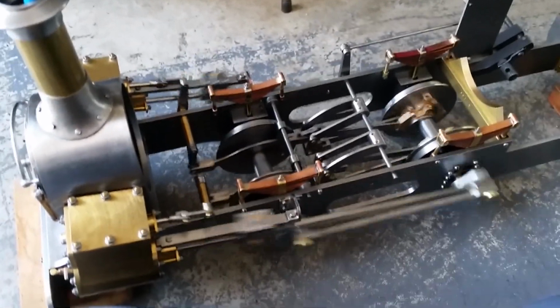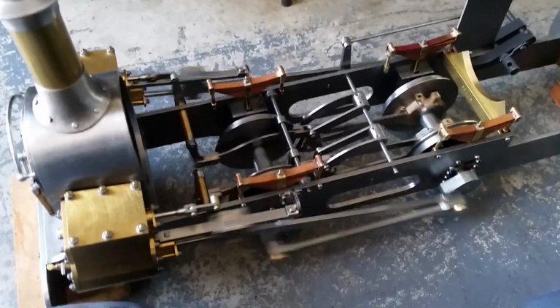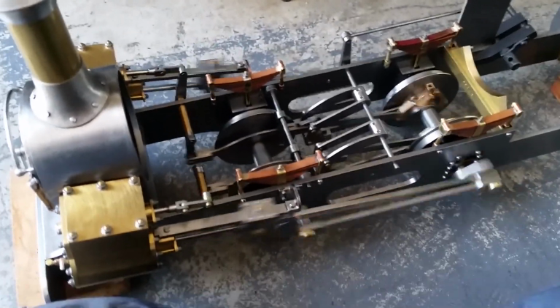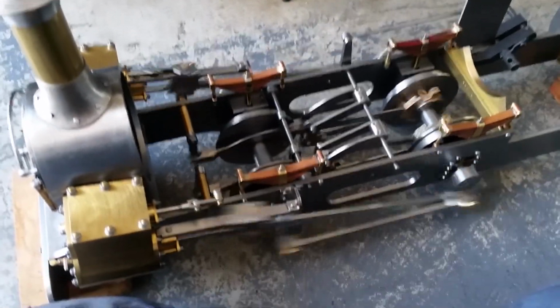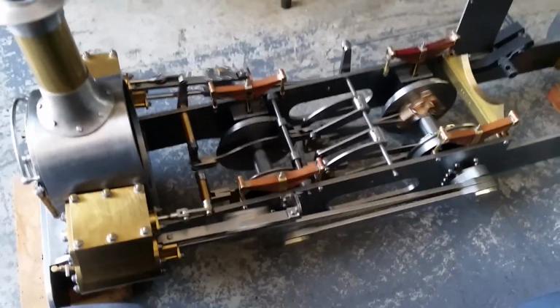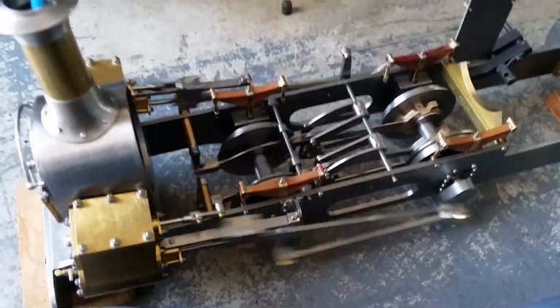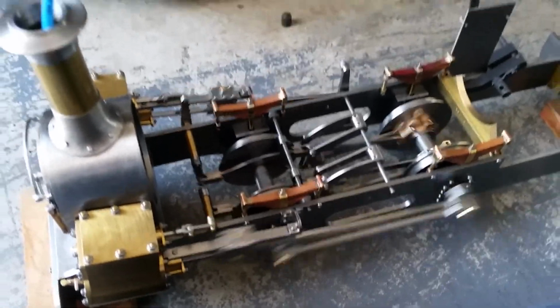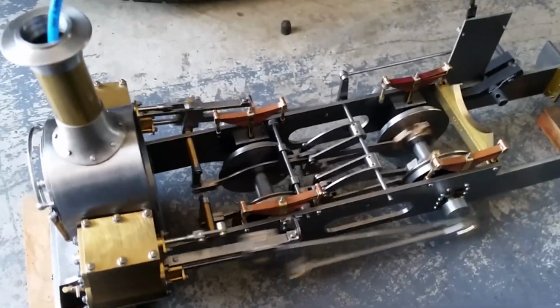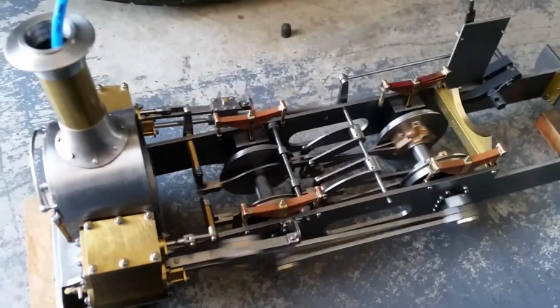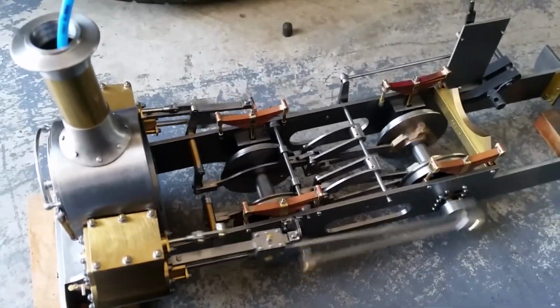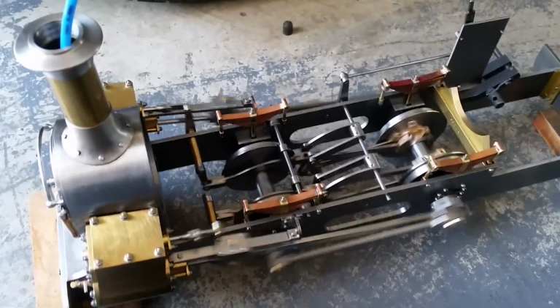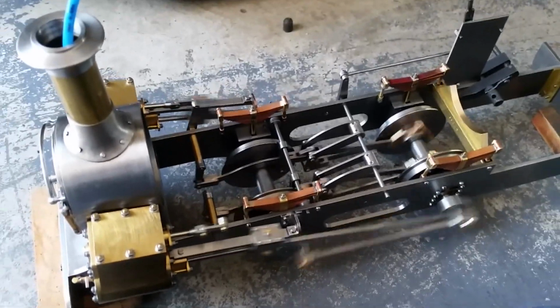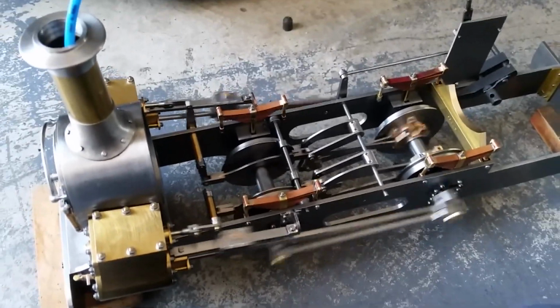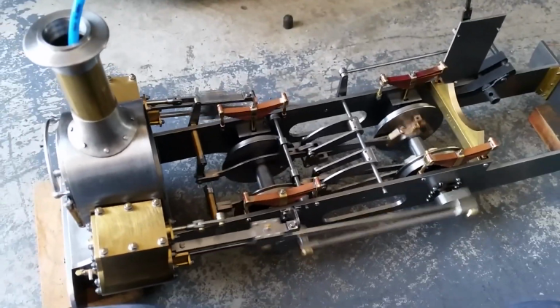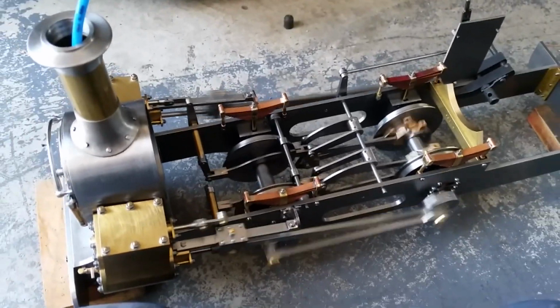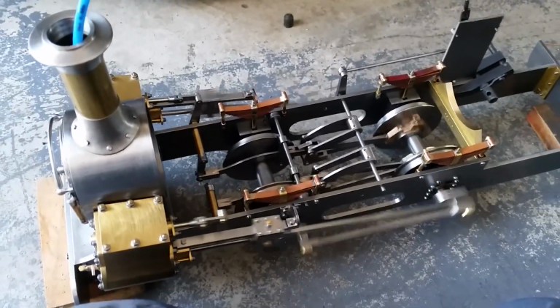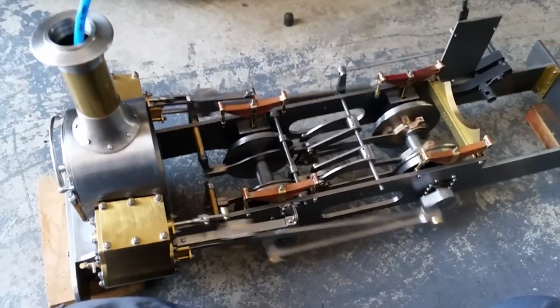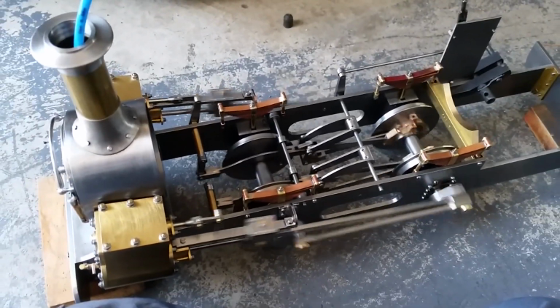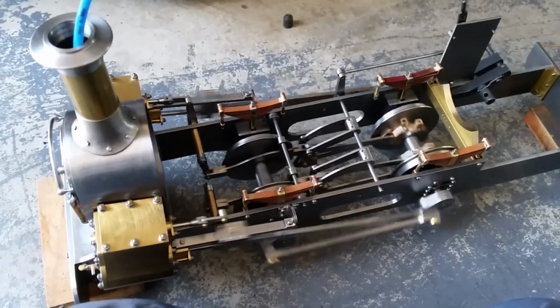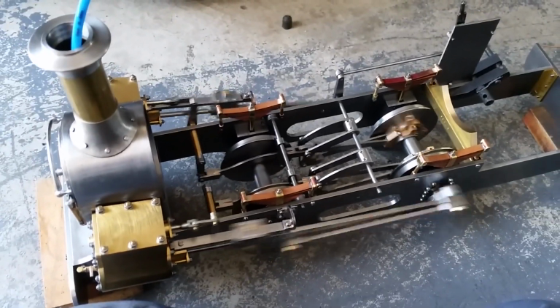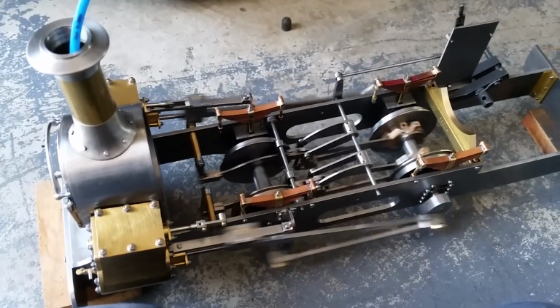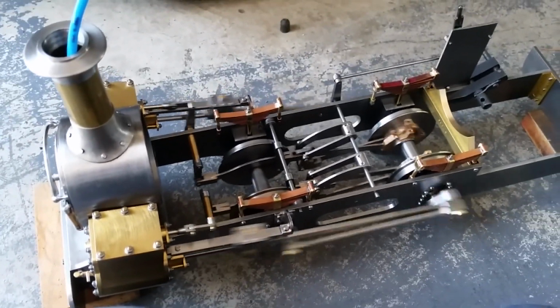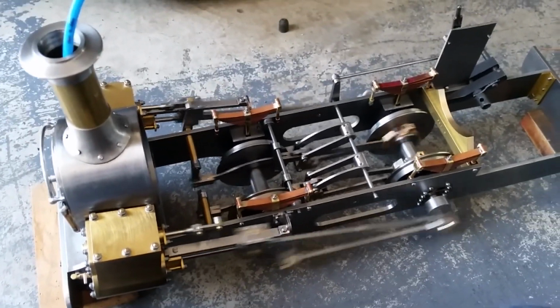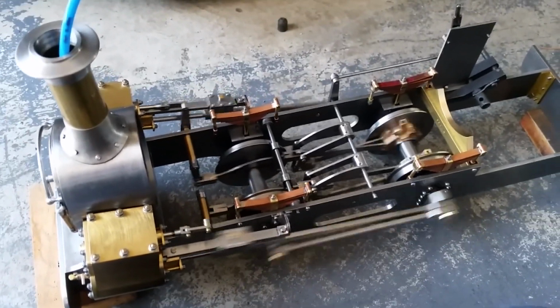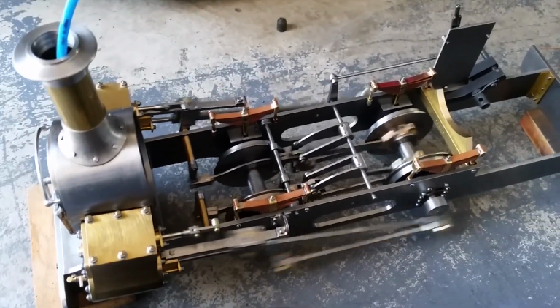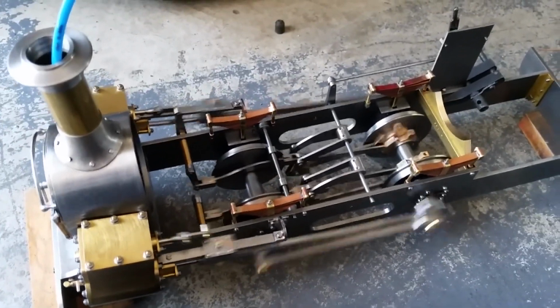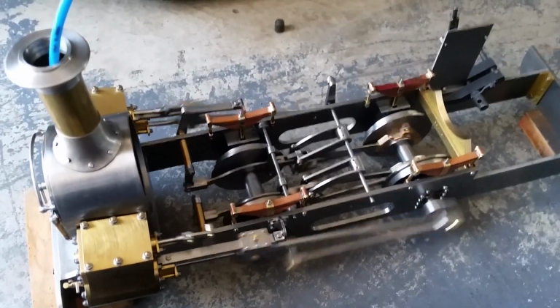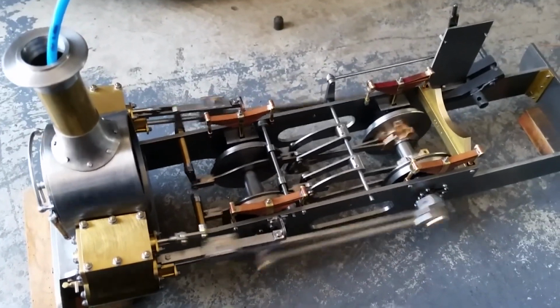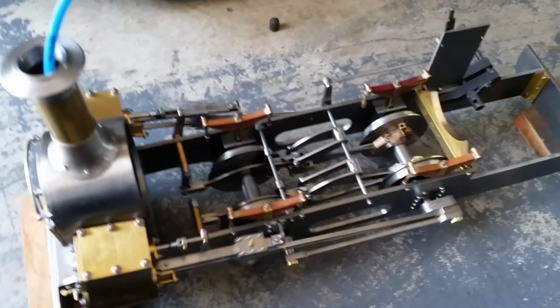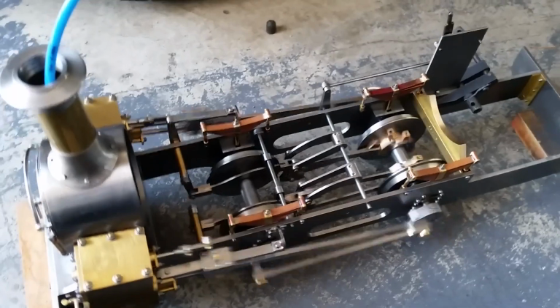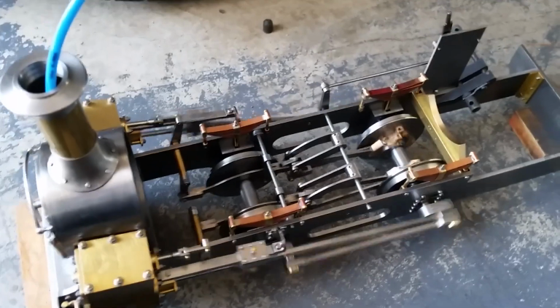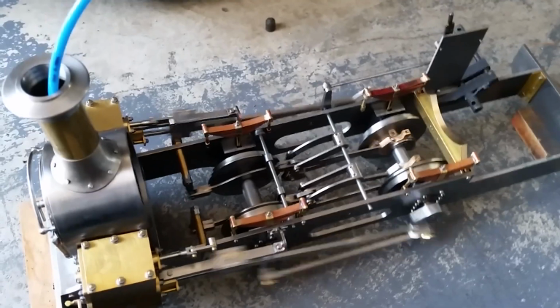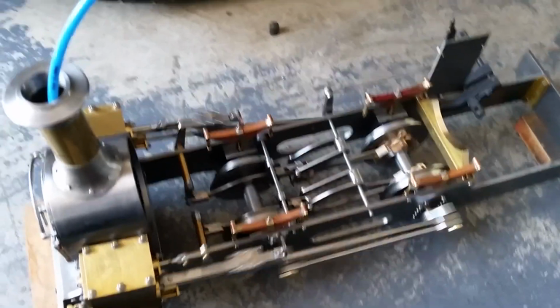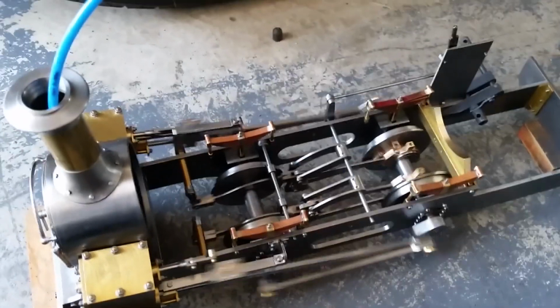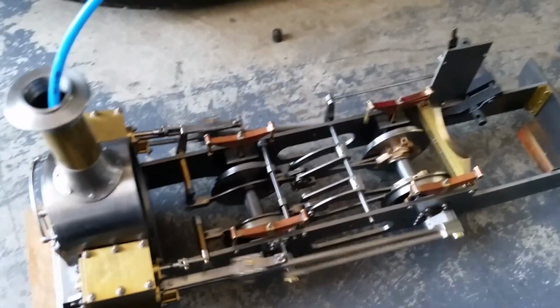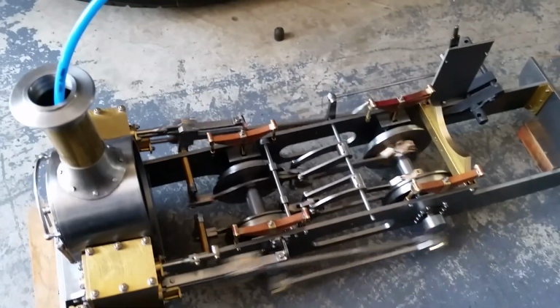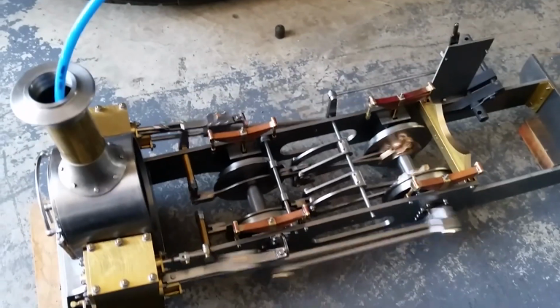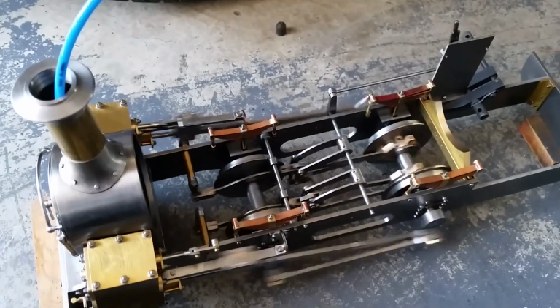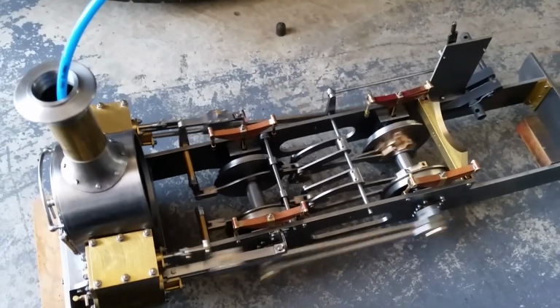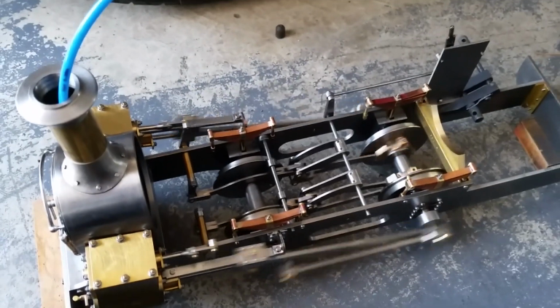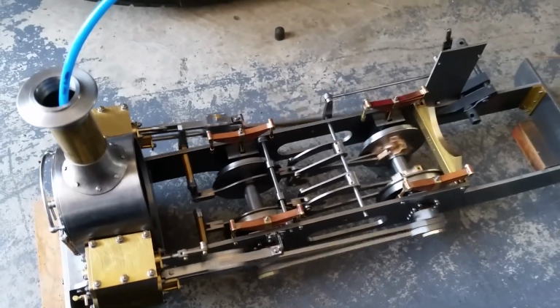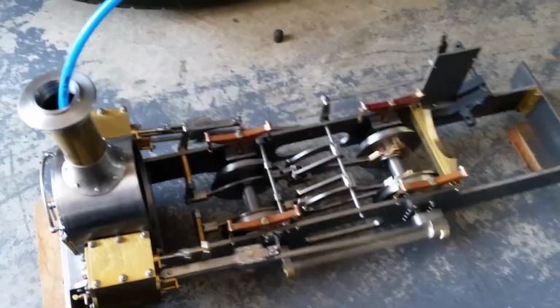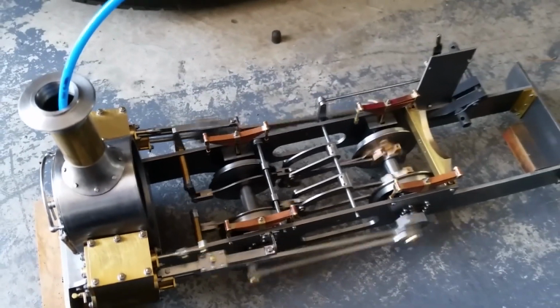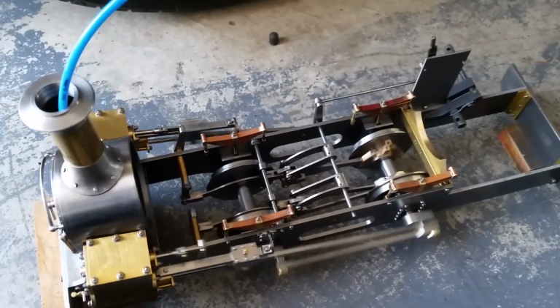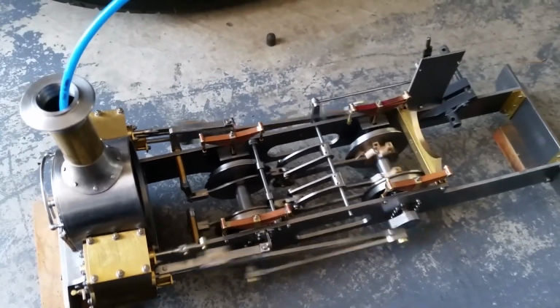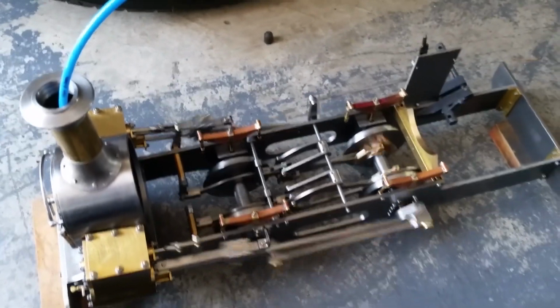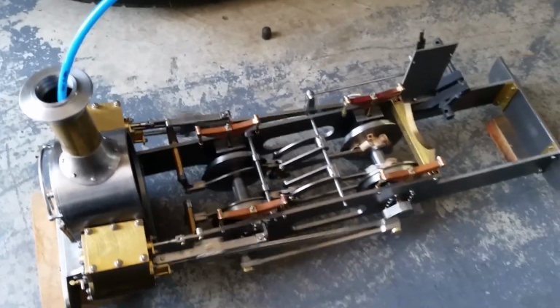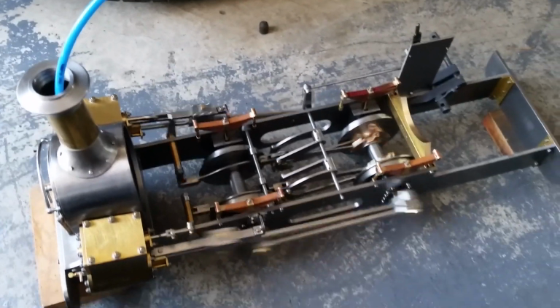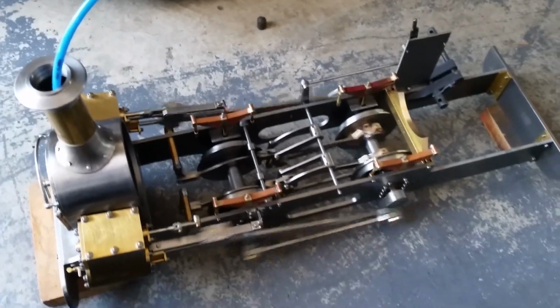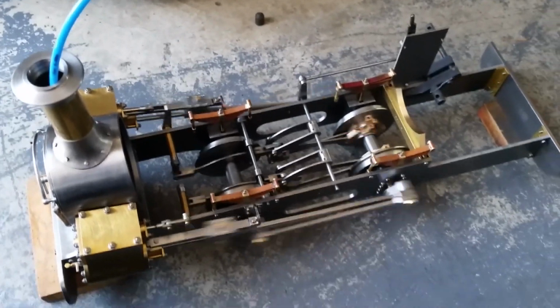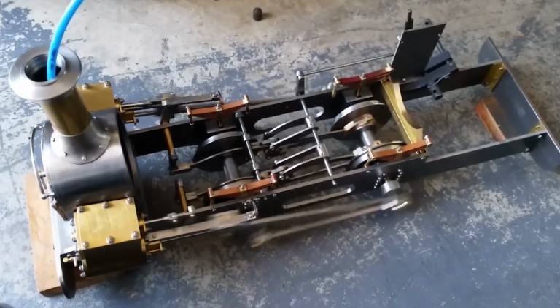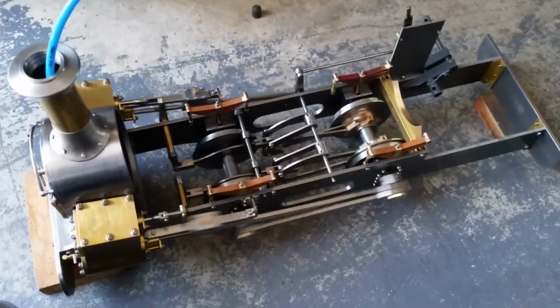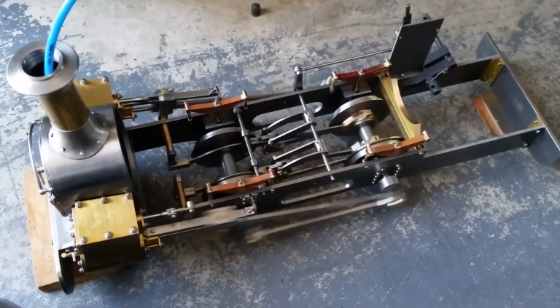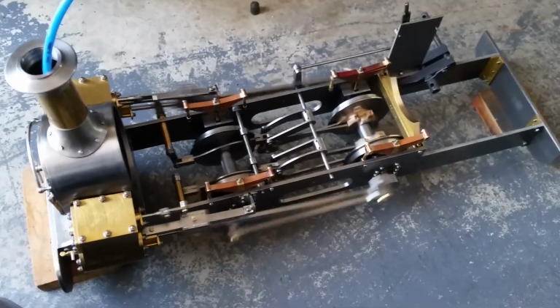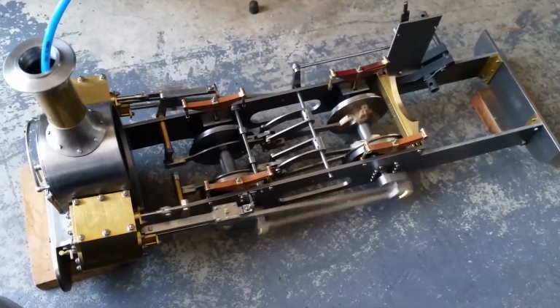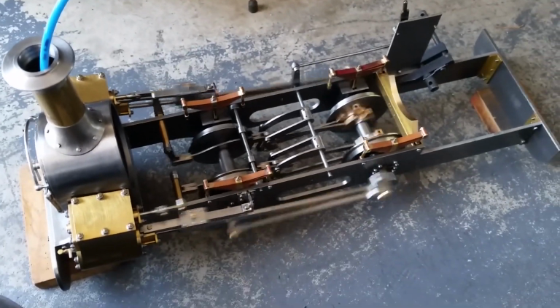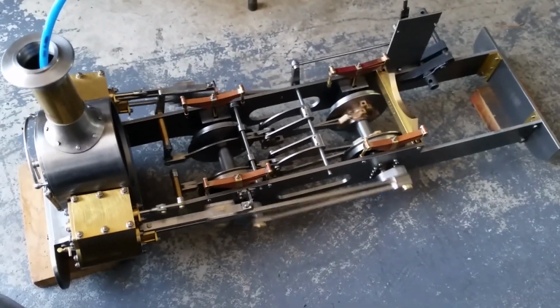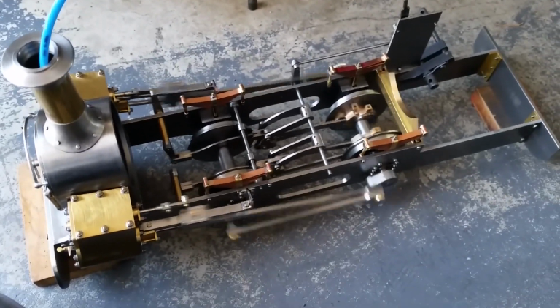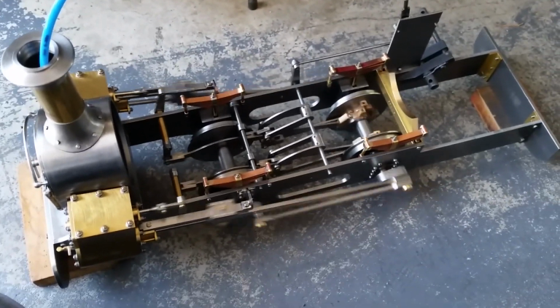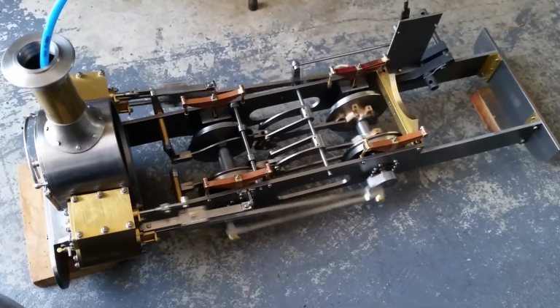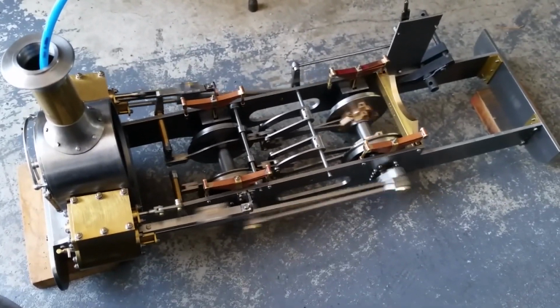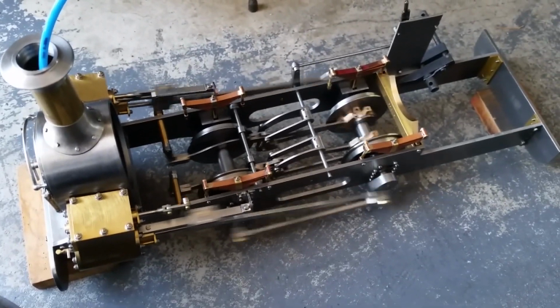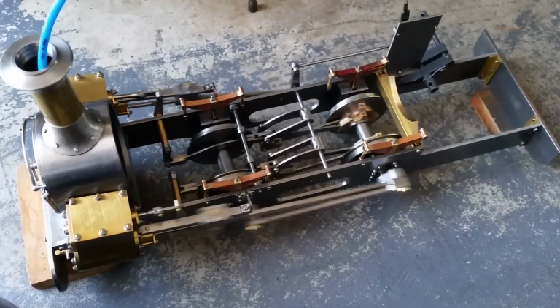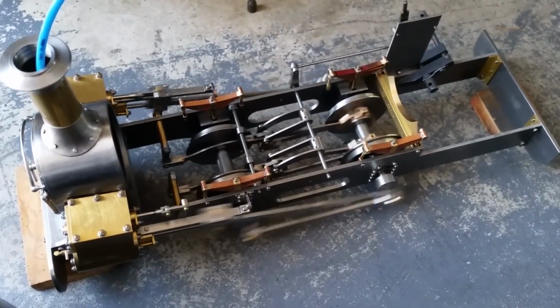This is a bit of a bumper edition. There is the finishing off of the valve here and preparing for the chassis air test.